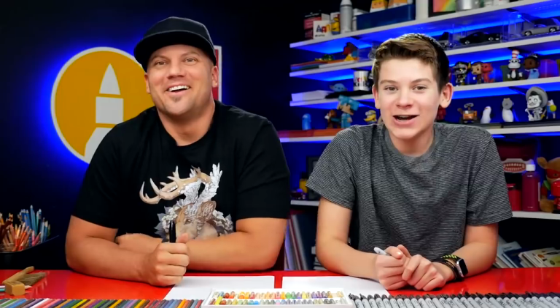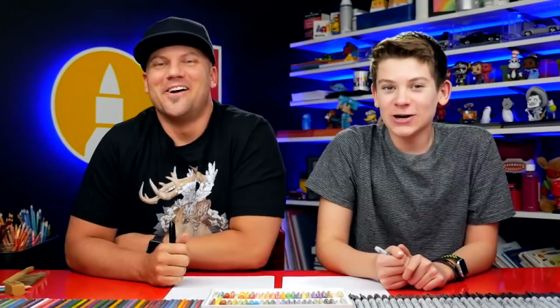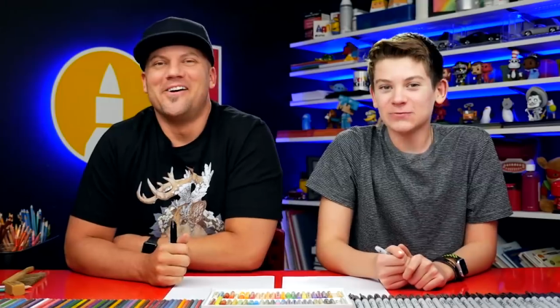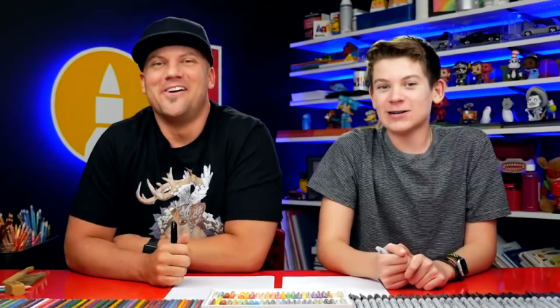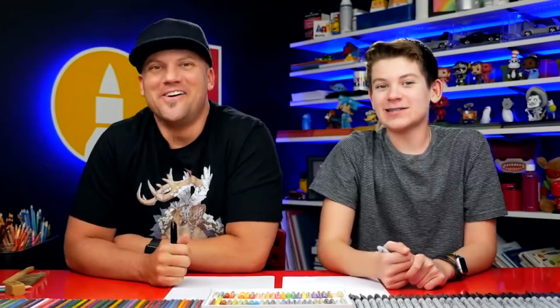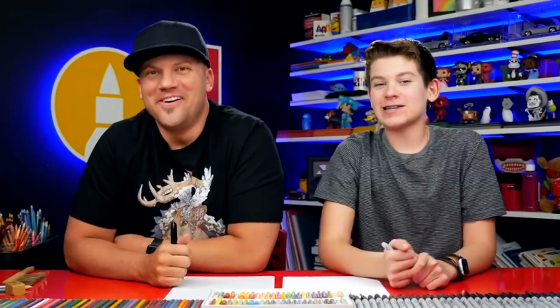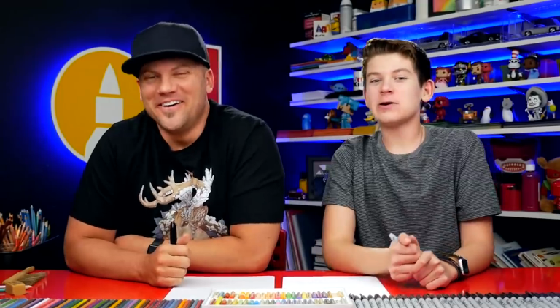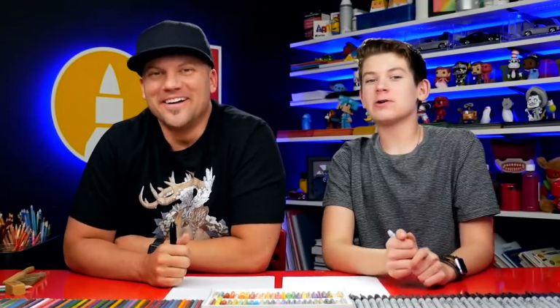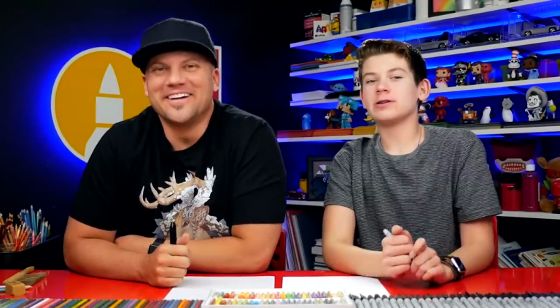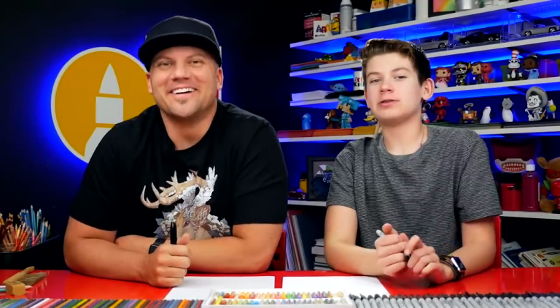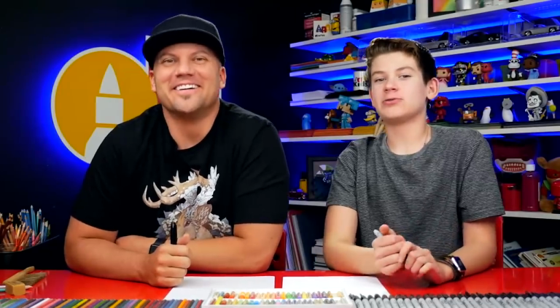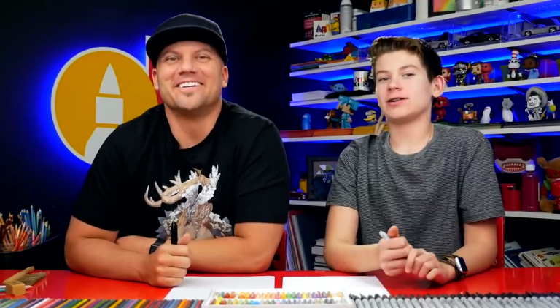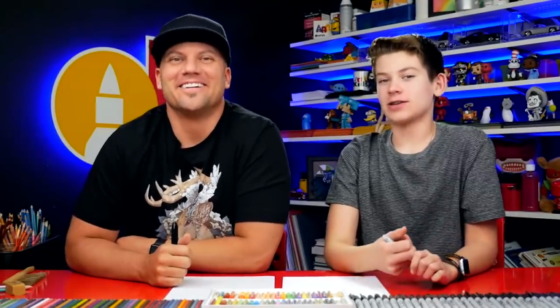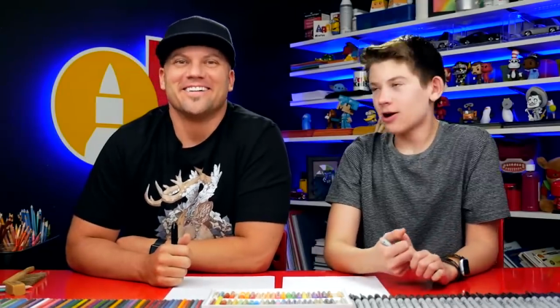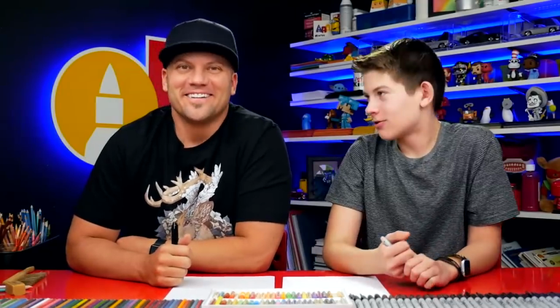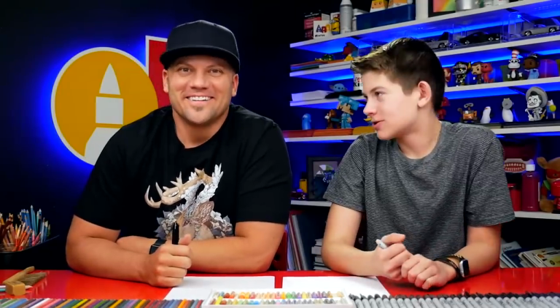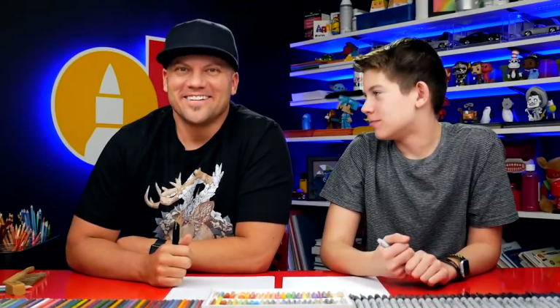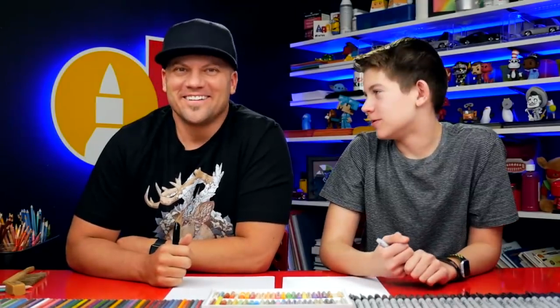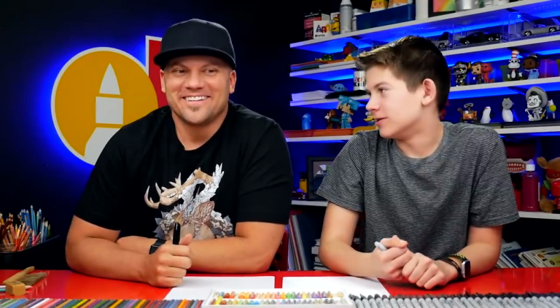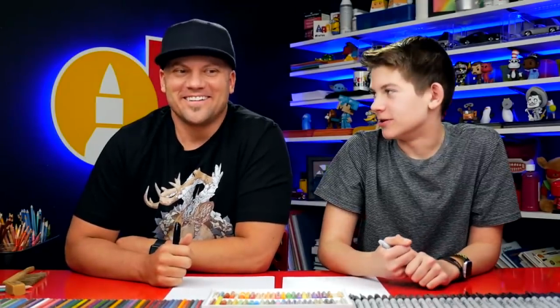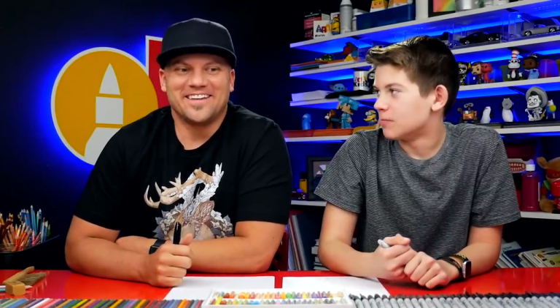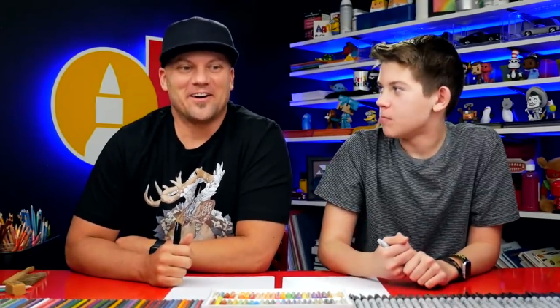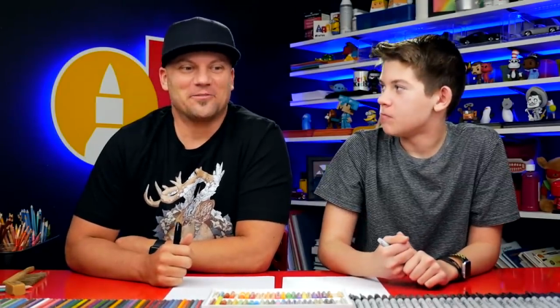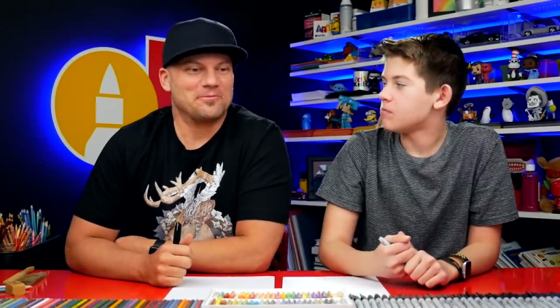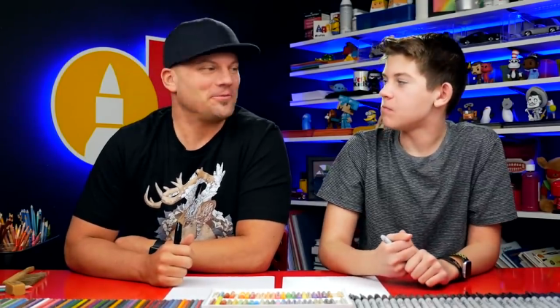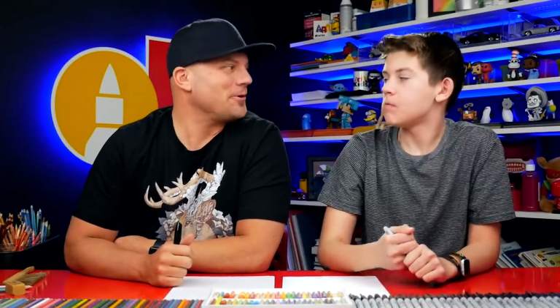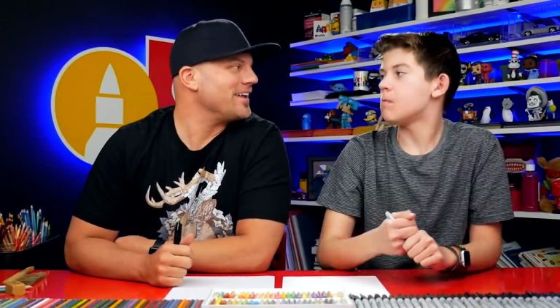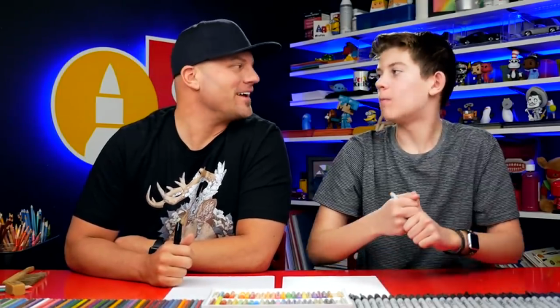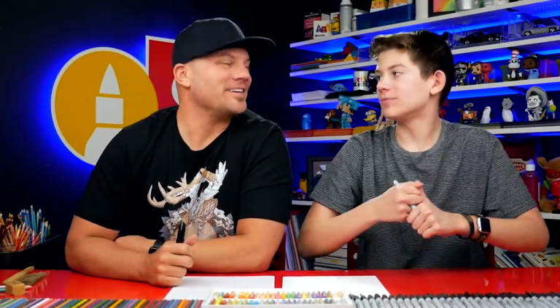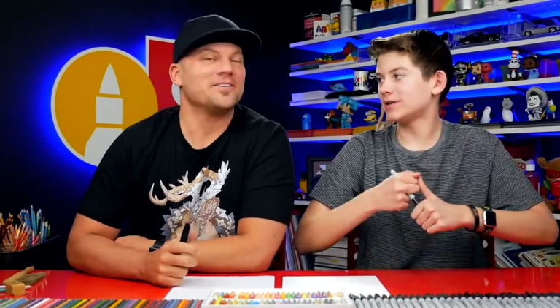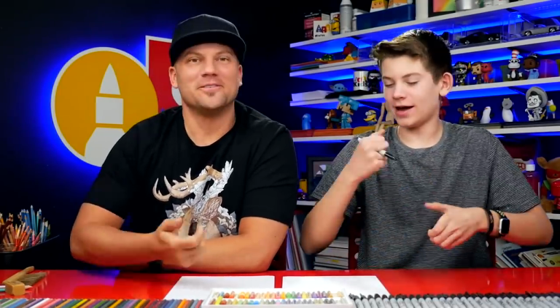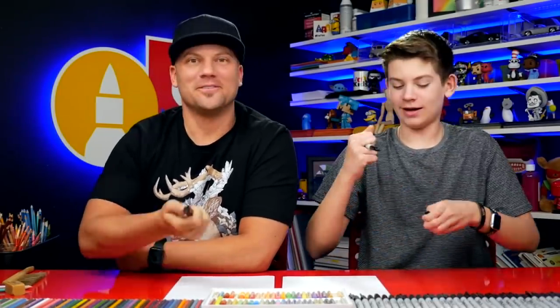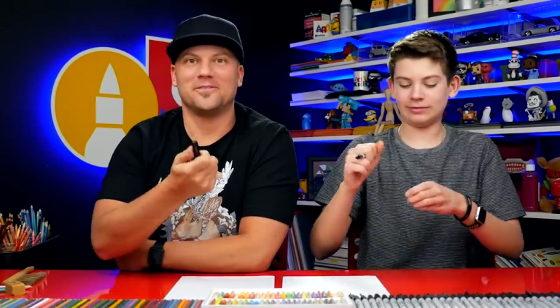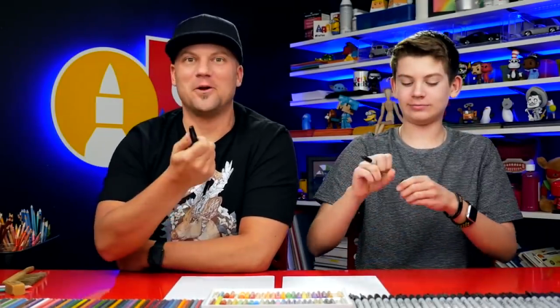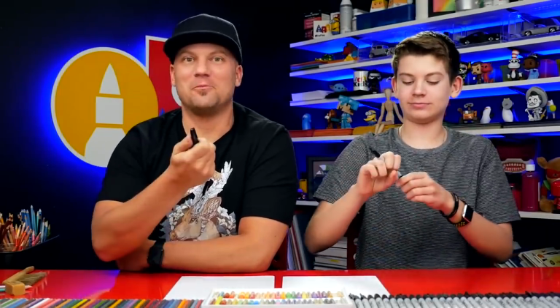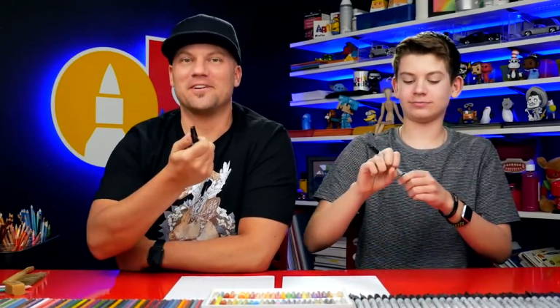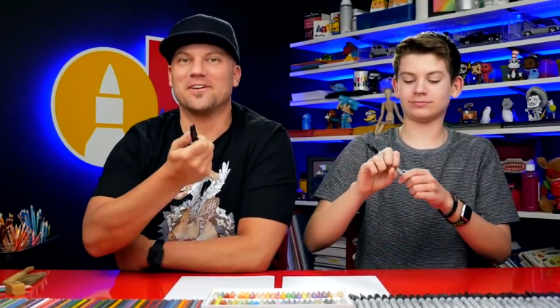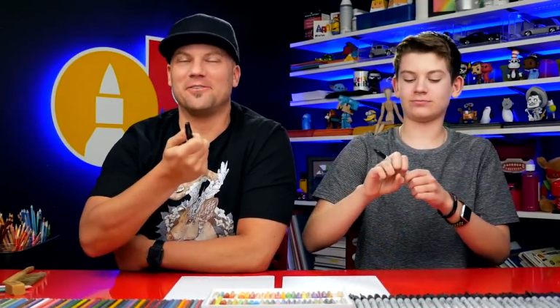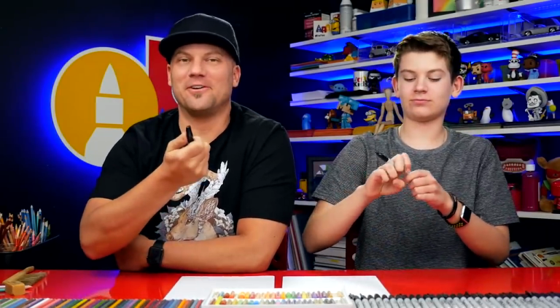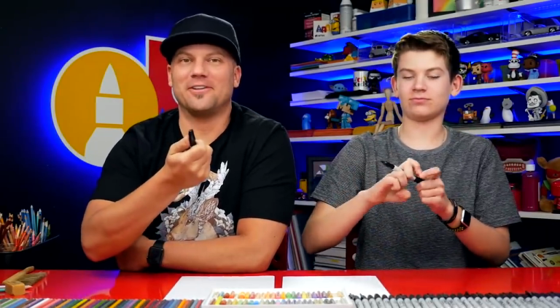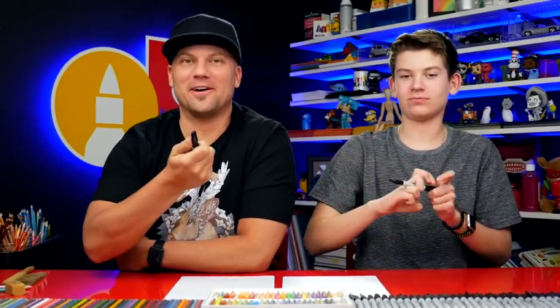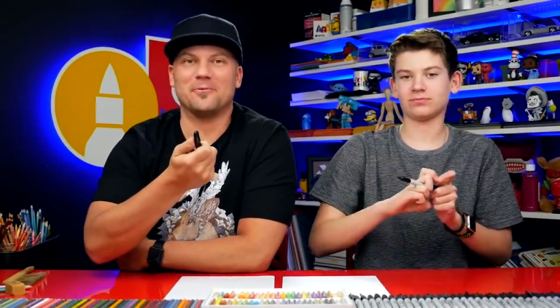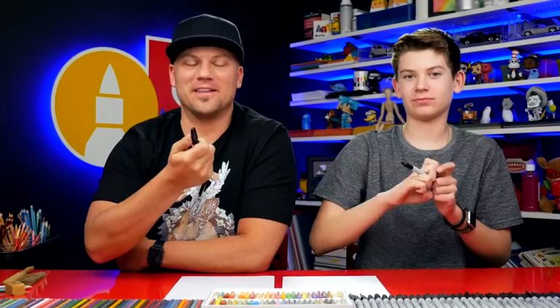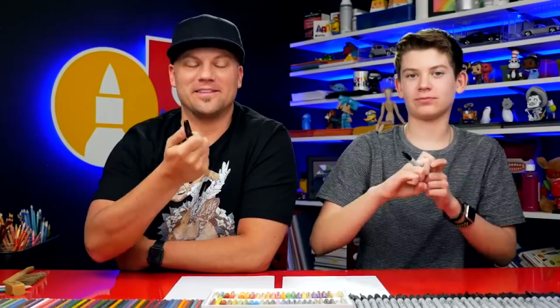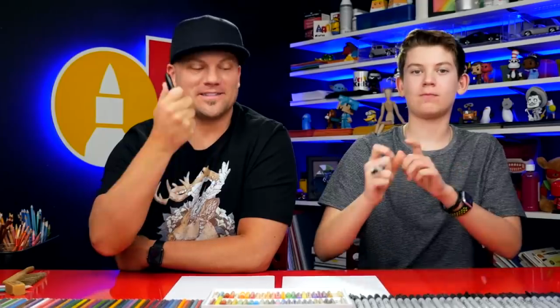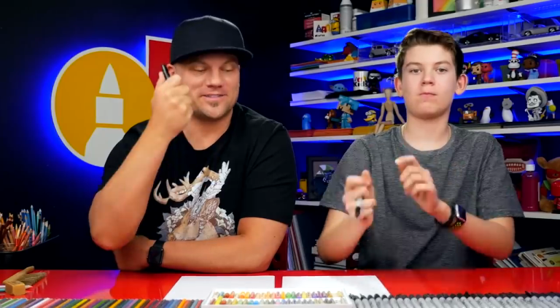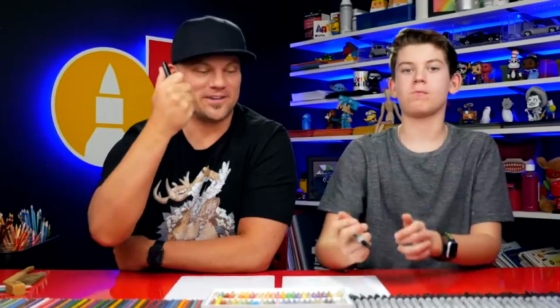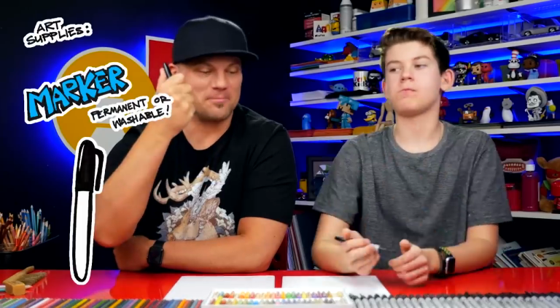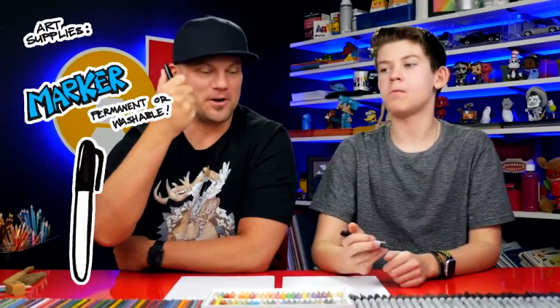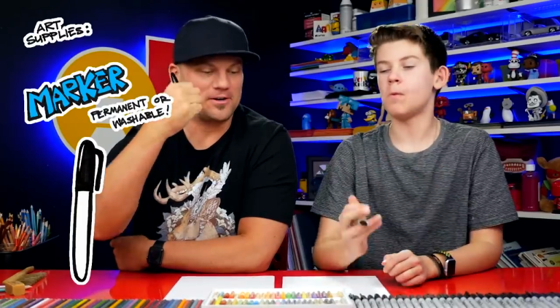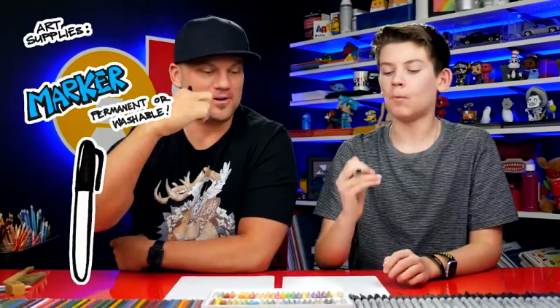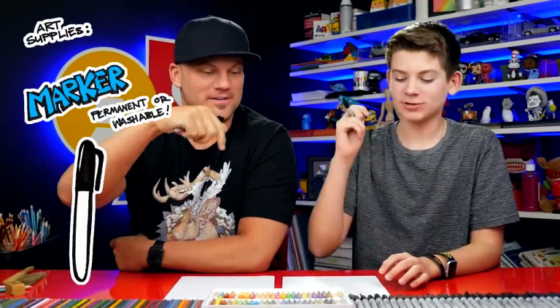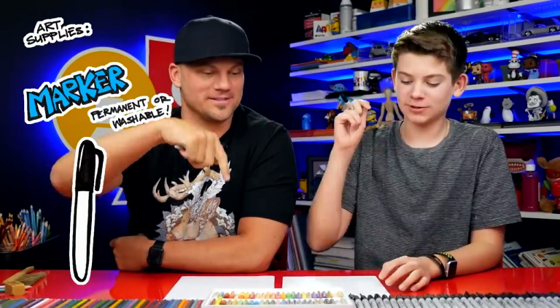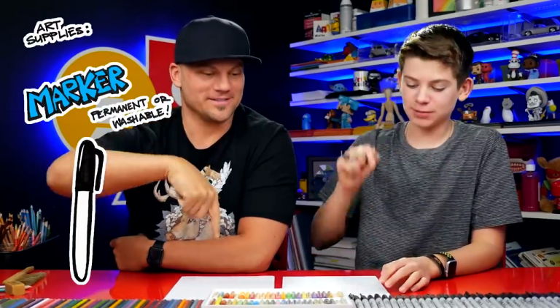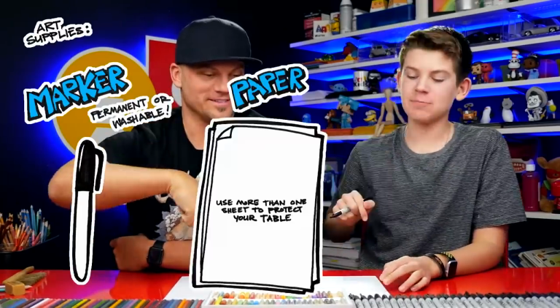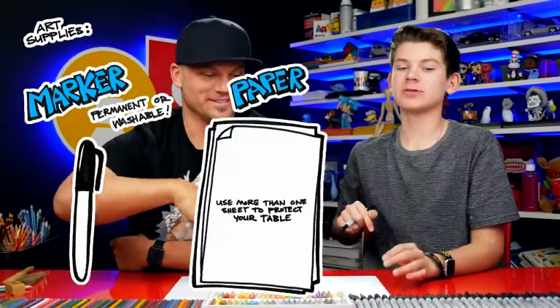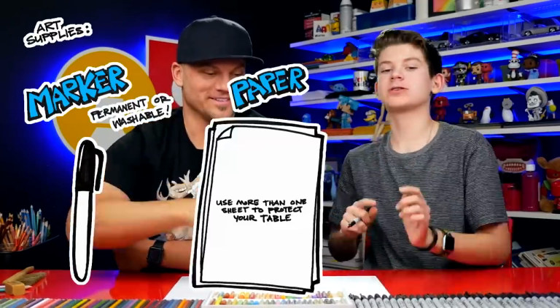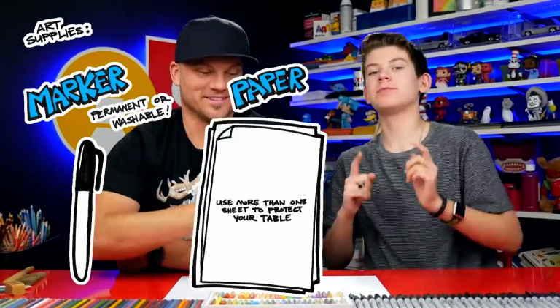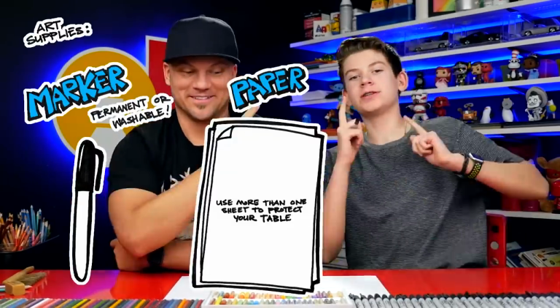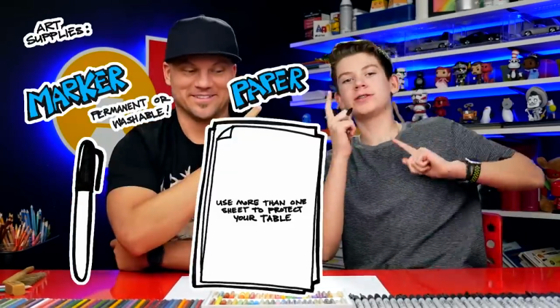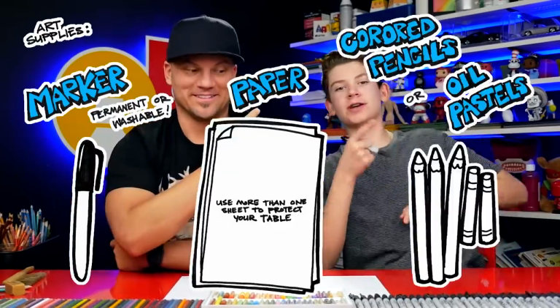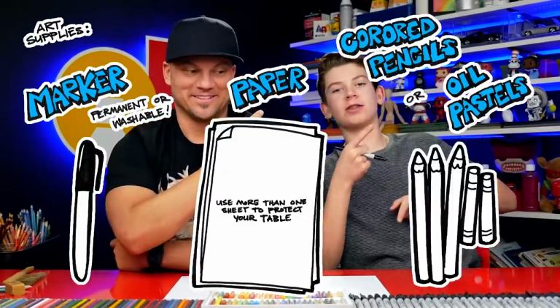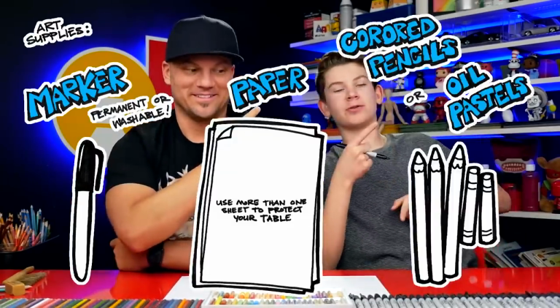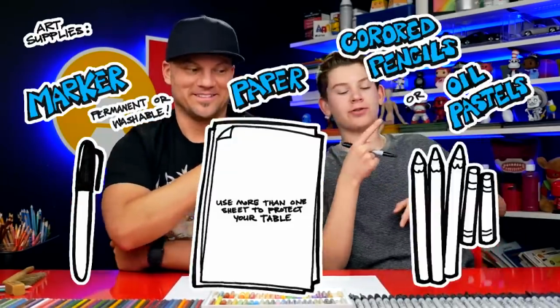Hey friends, today we're going to be drawing the Cuddle Team Leader from Fortnite. We hope you're going to follow along with us. You've got a marker, some paper, and something to color with.